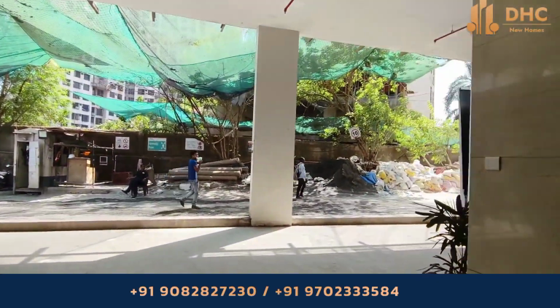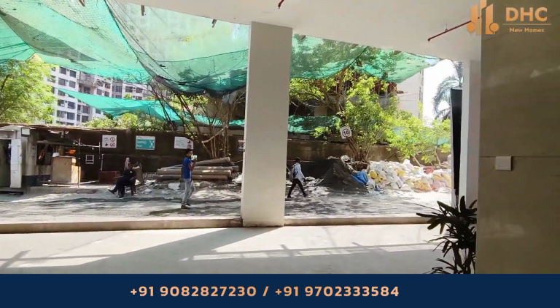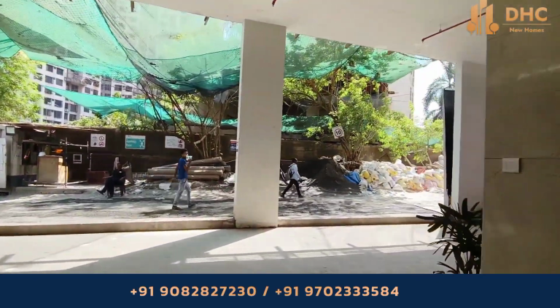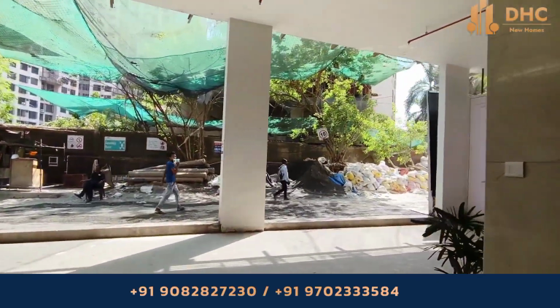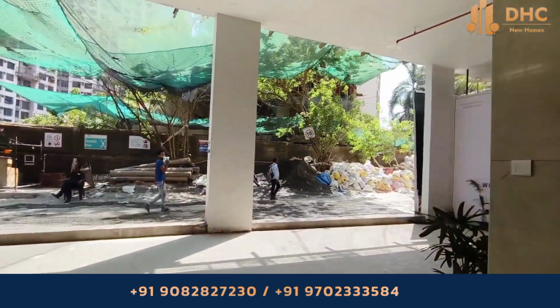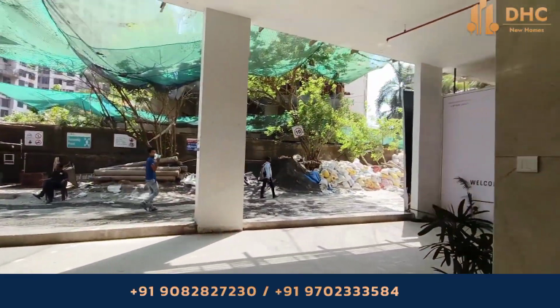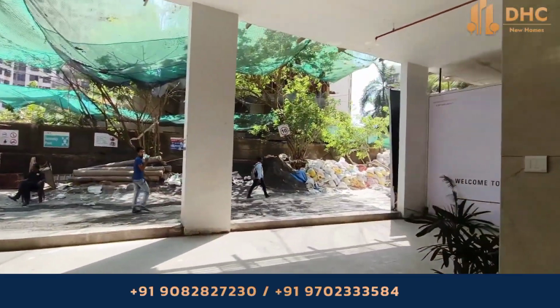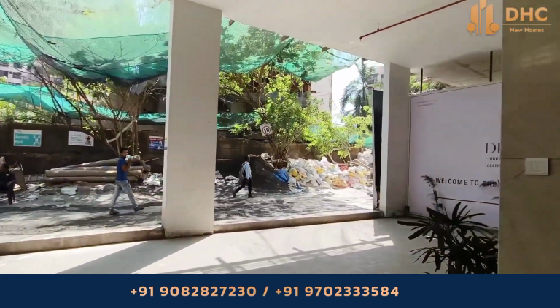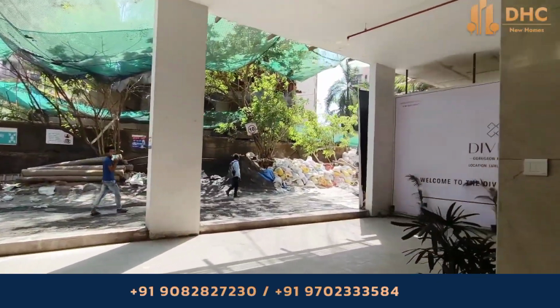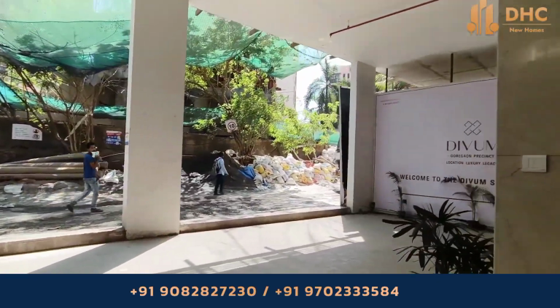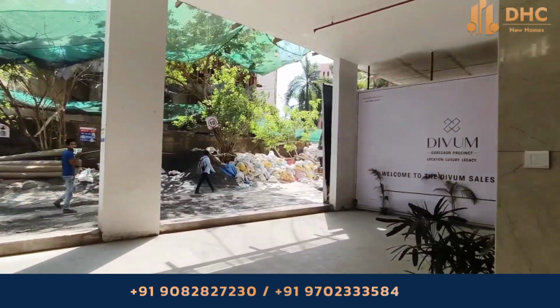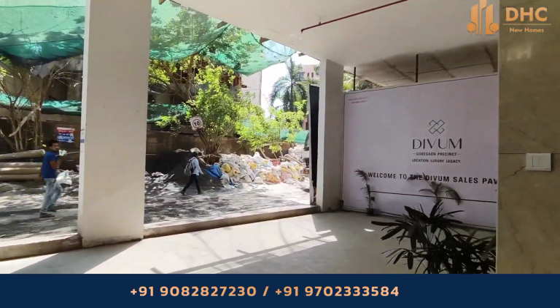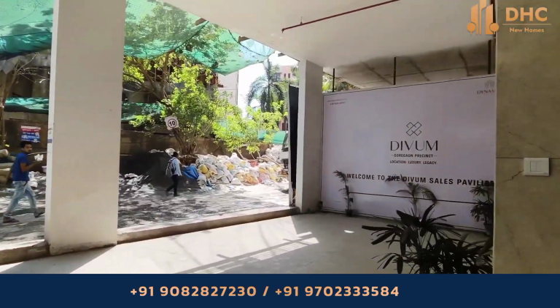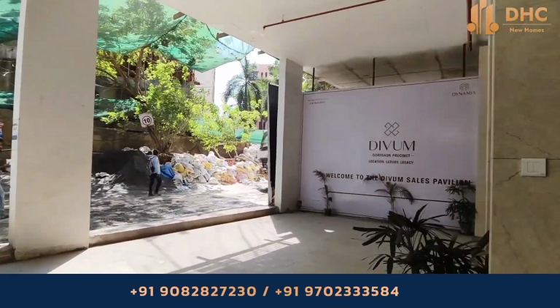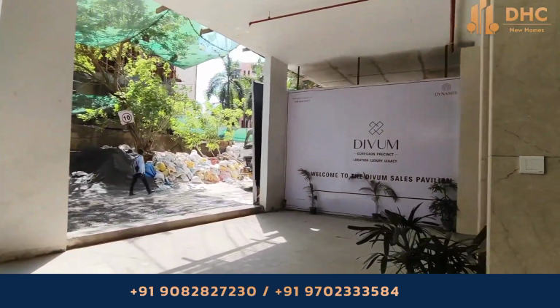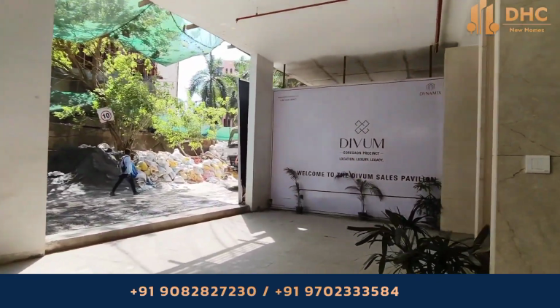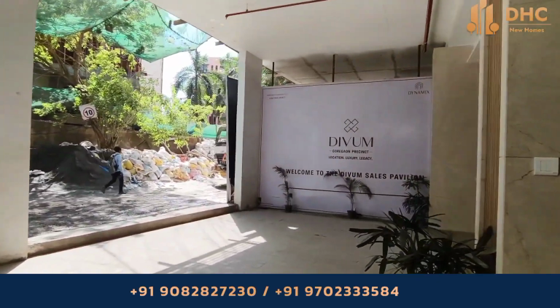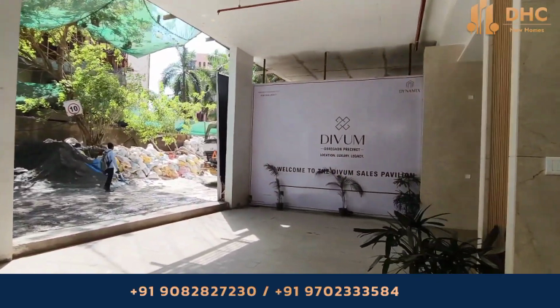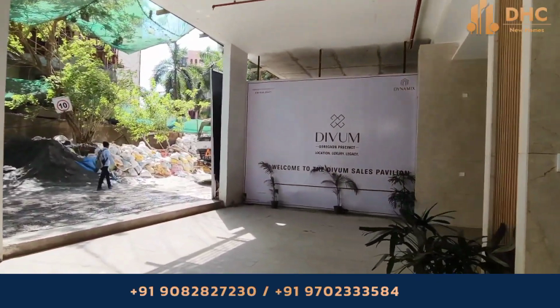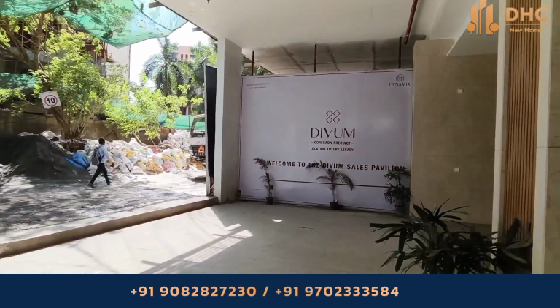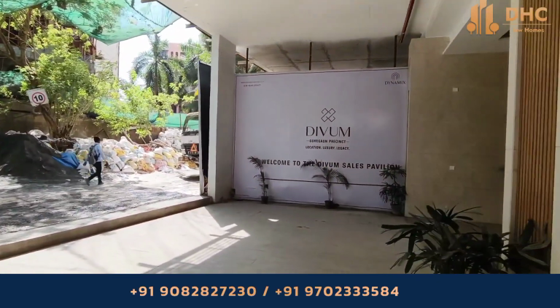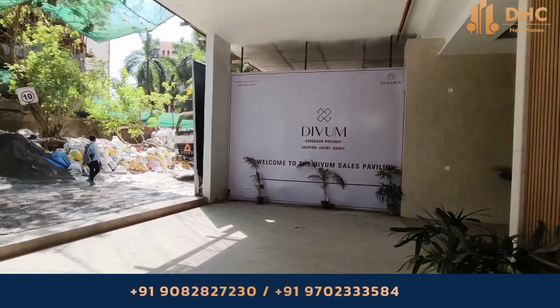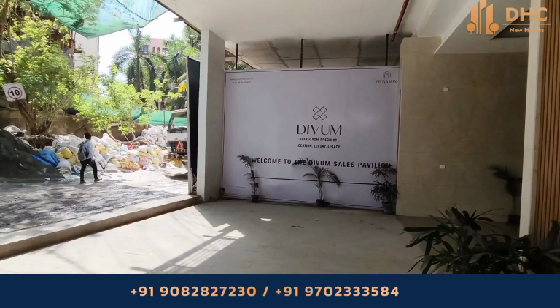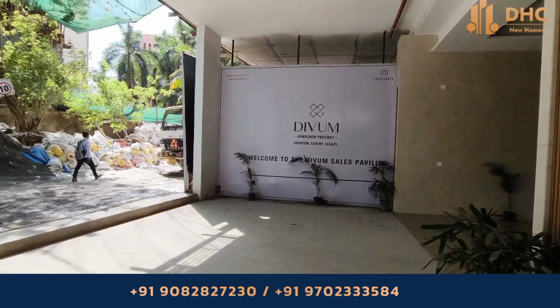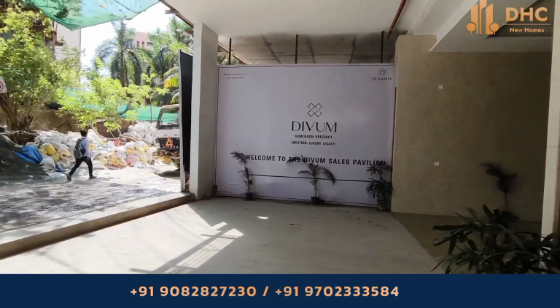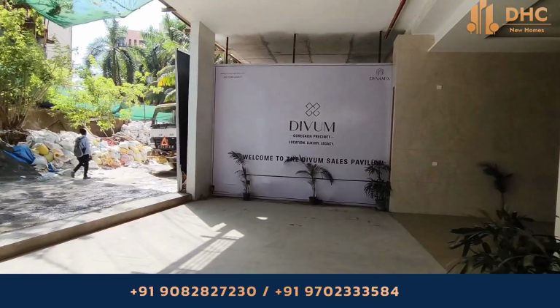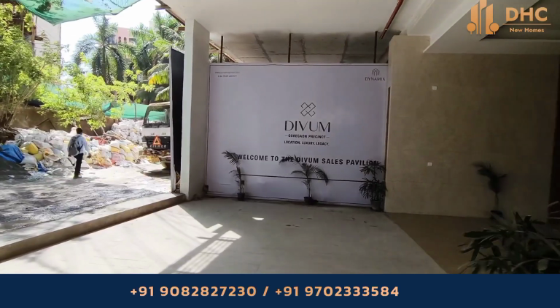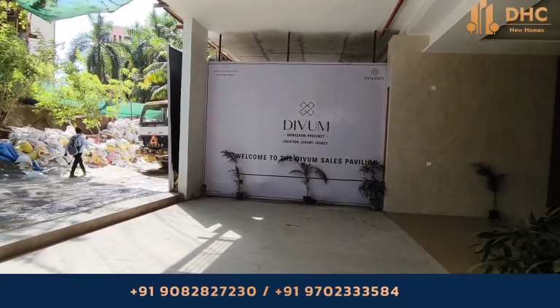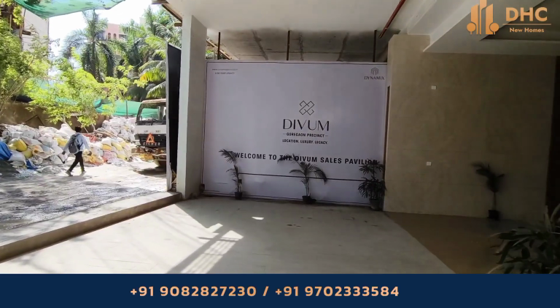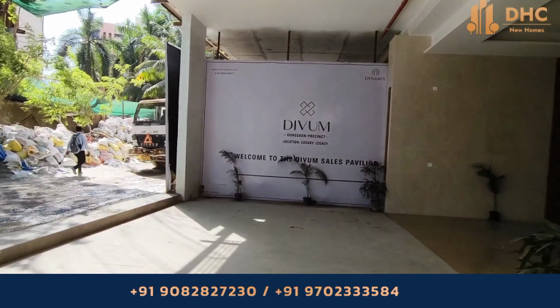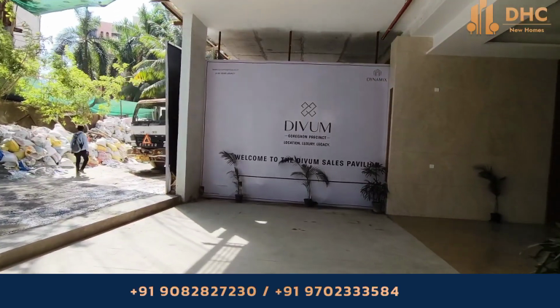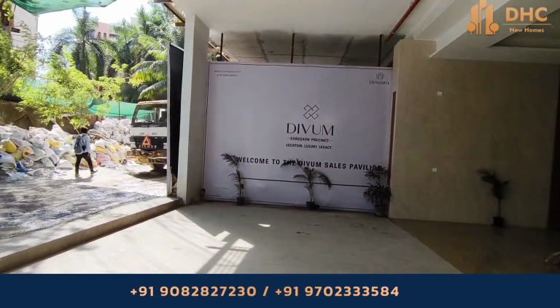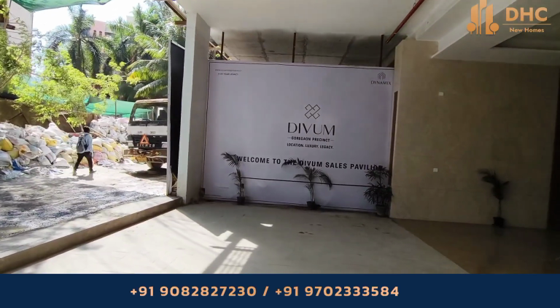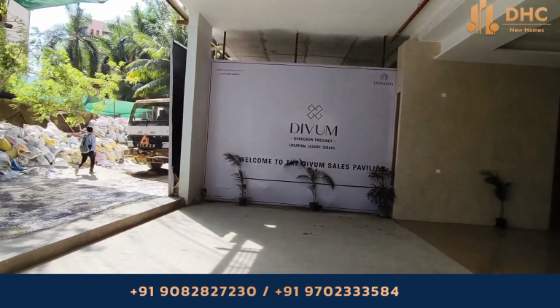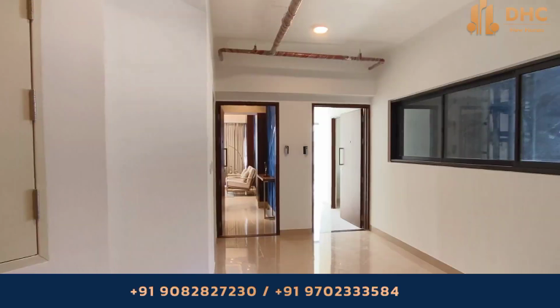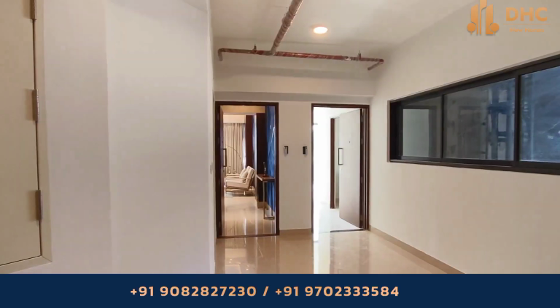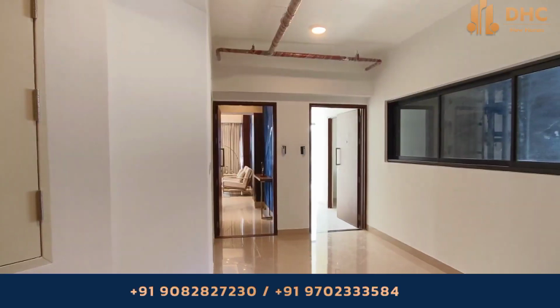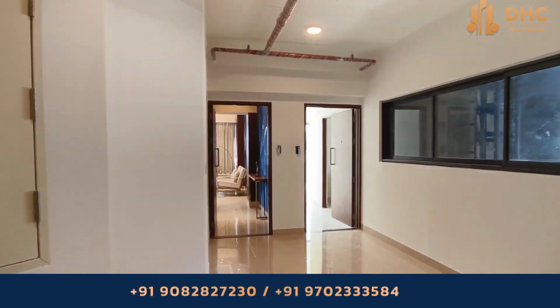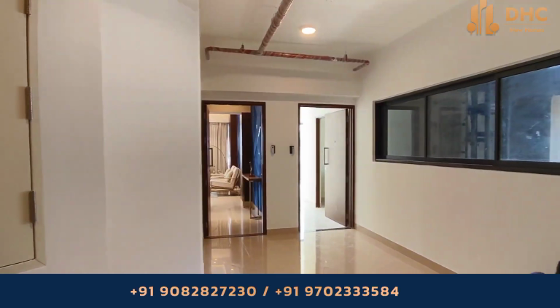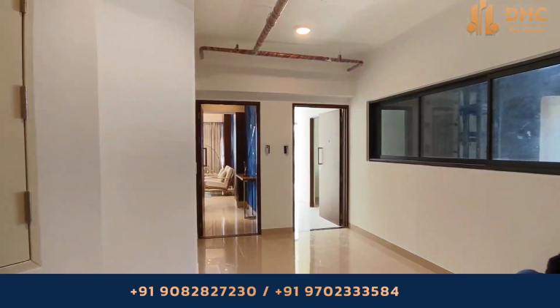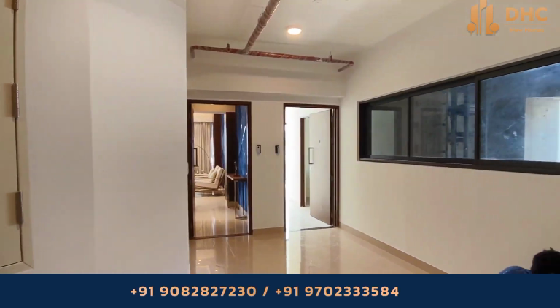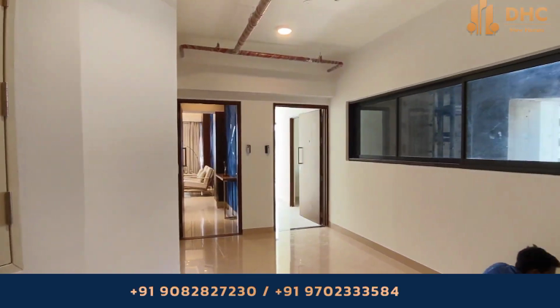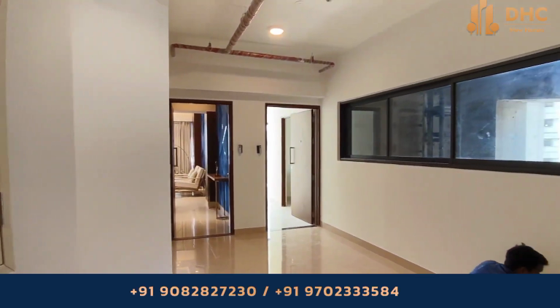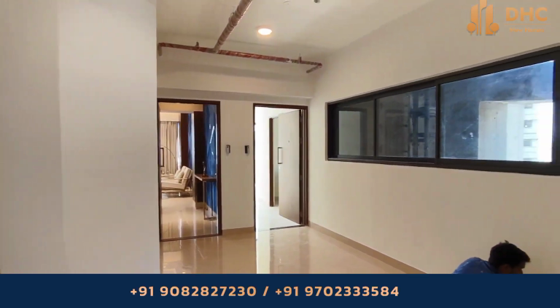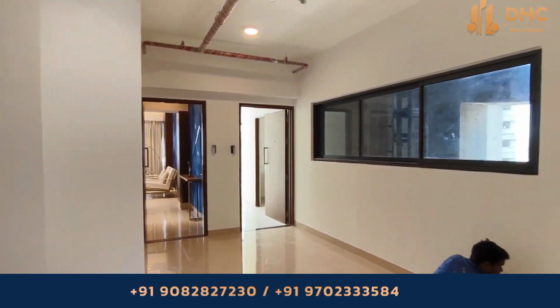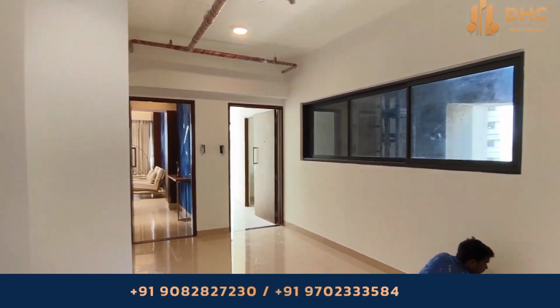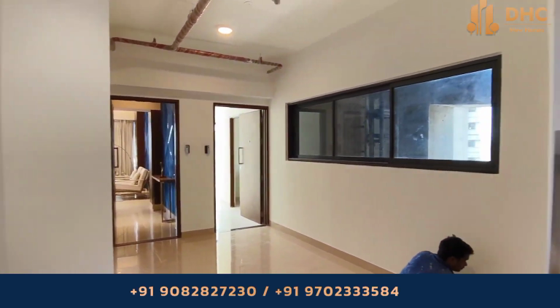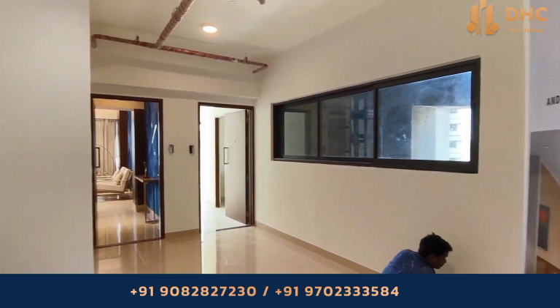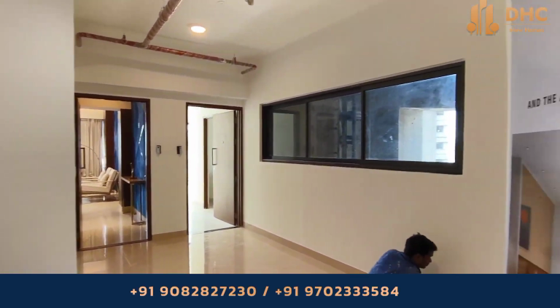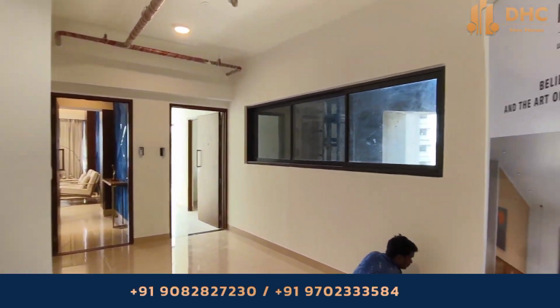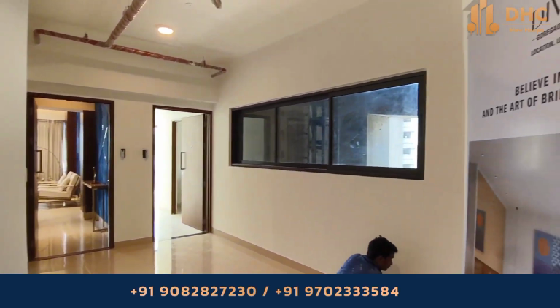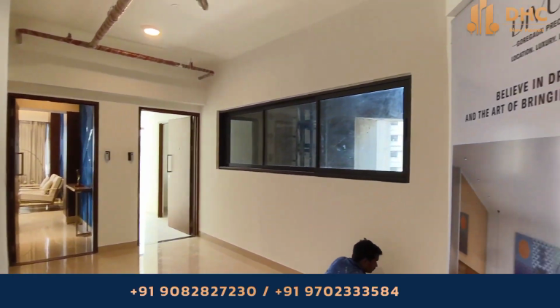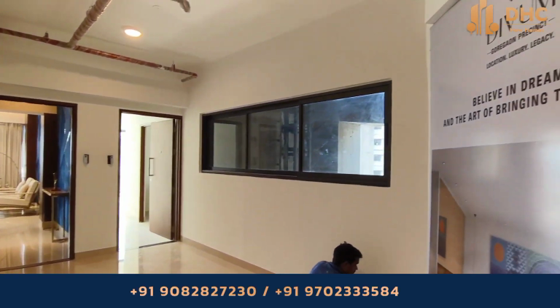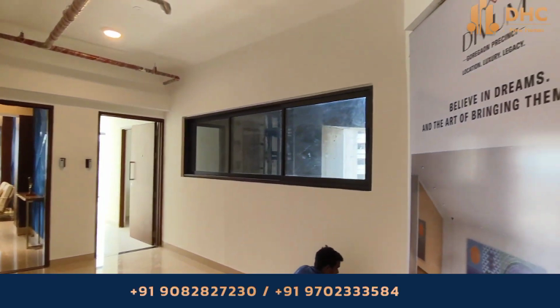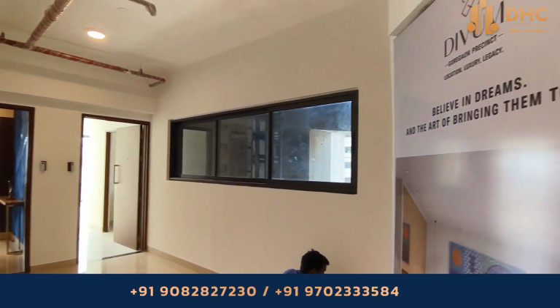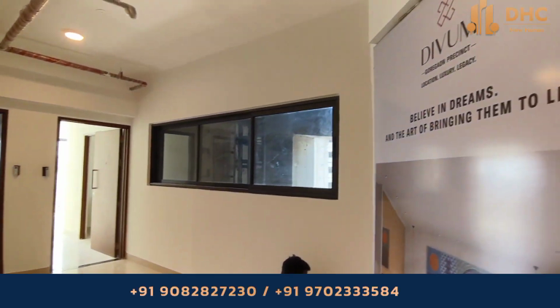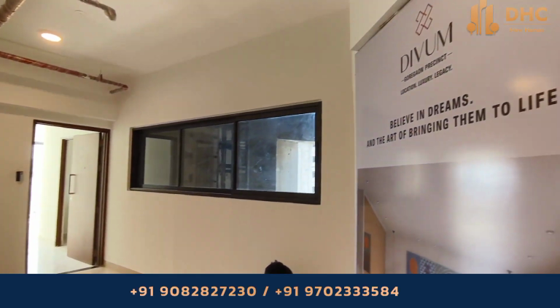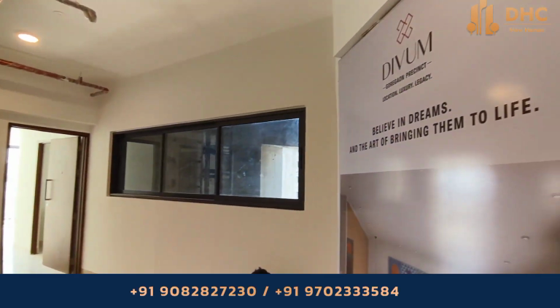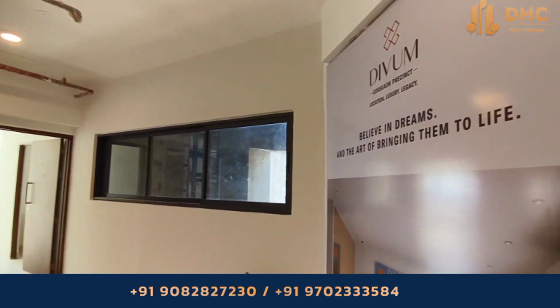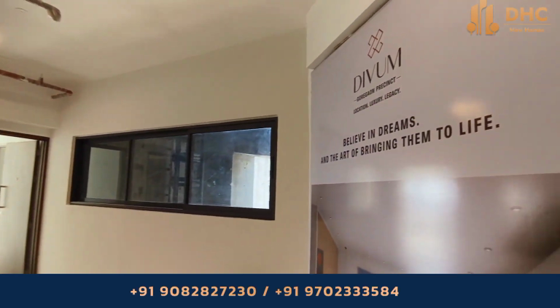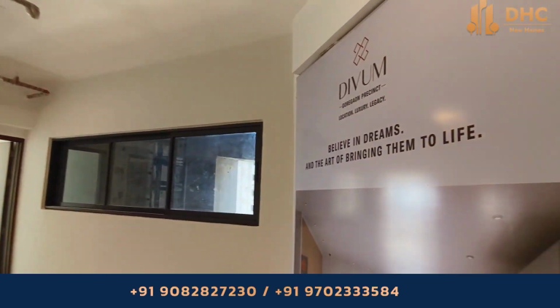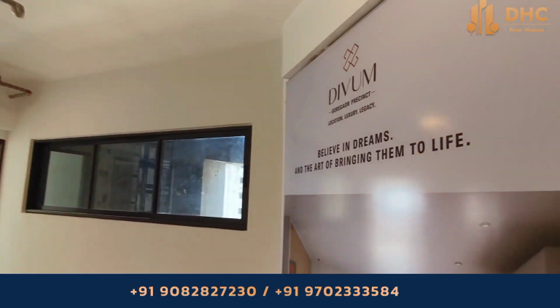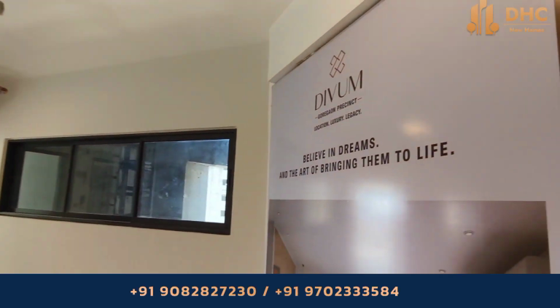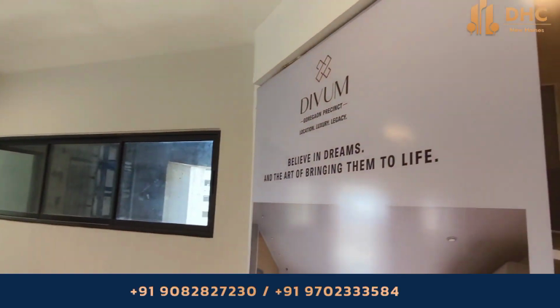Also close to Yashodham and Lakshadham High School, Oberoi Mall, Oberoi International School, and Film City — Divyam is a haven of serenity and convenience for families.